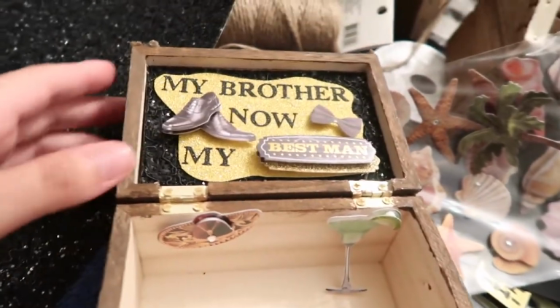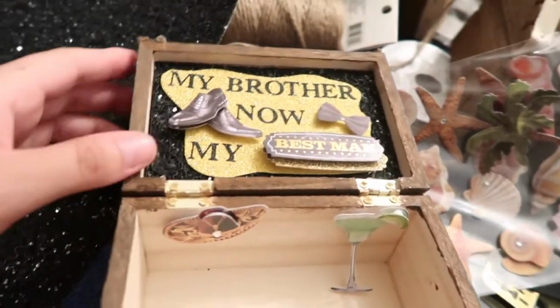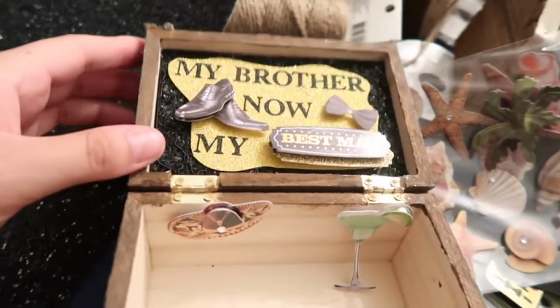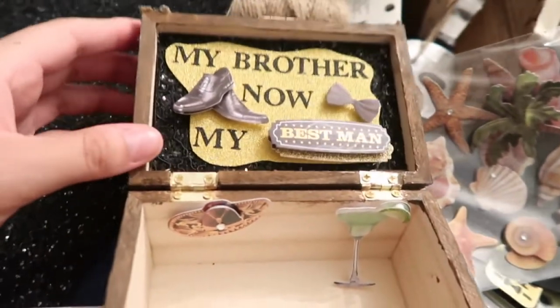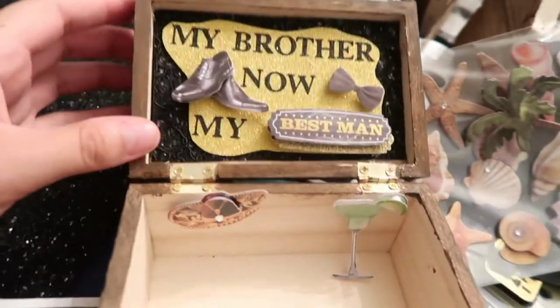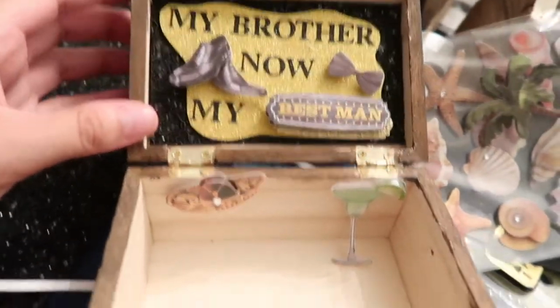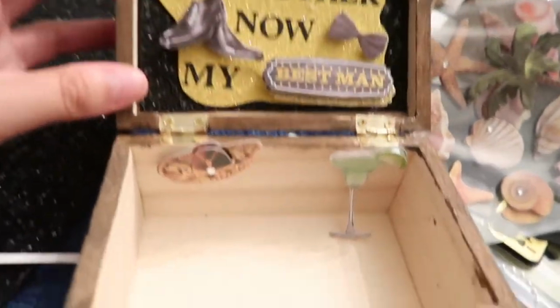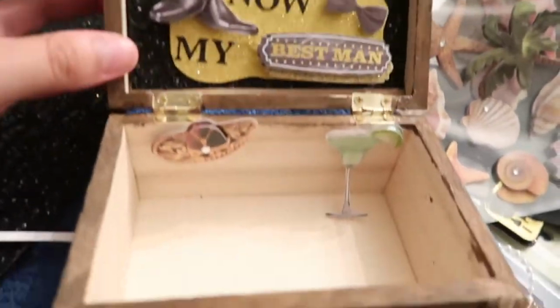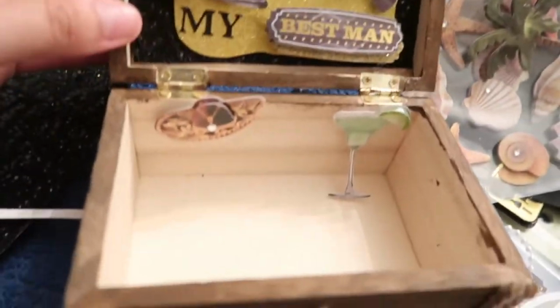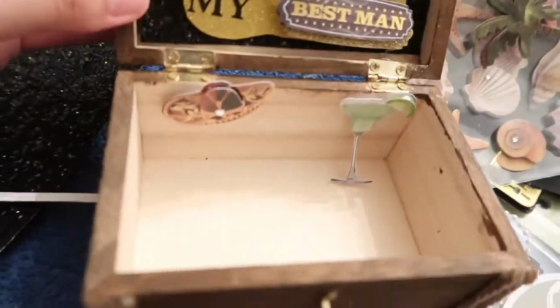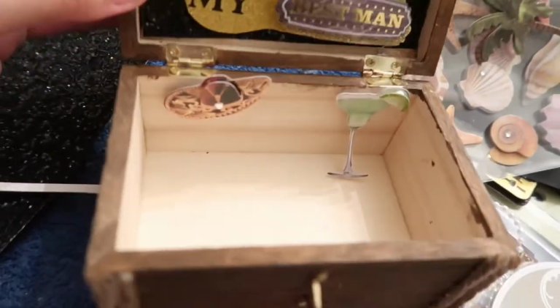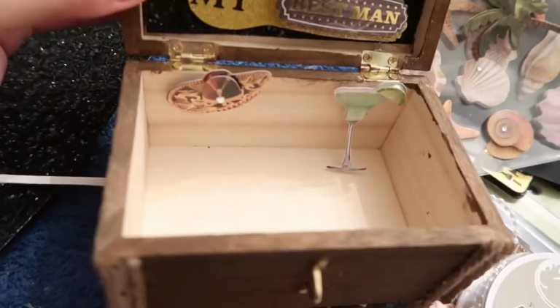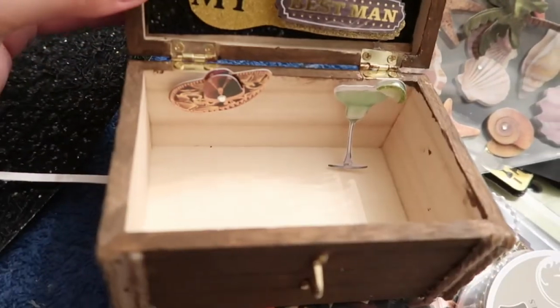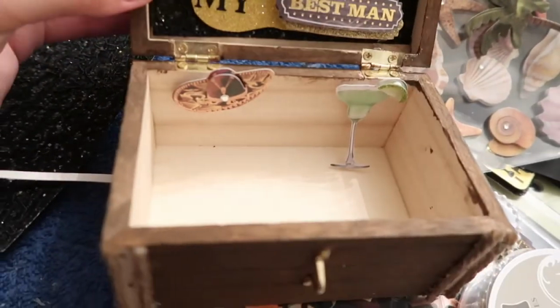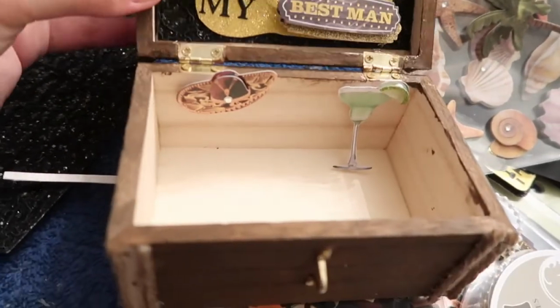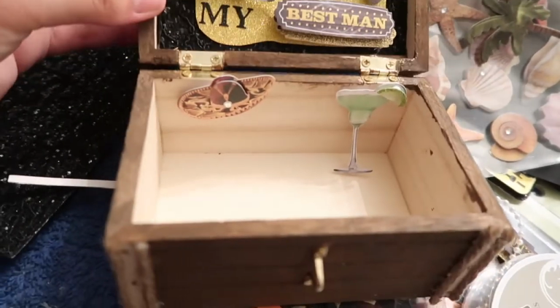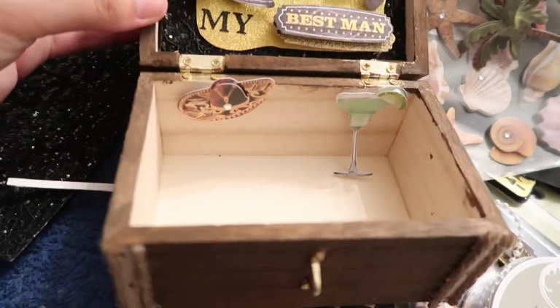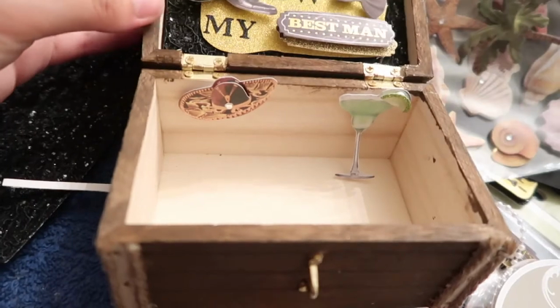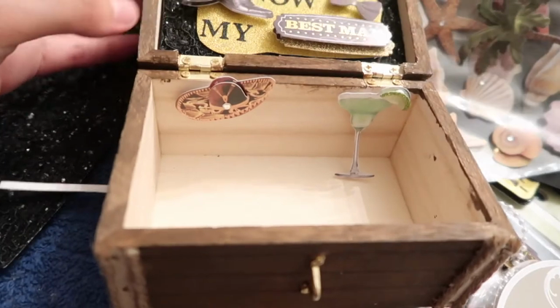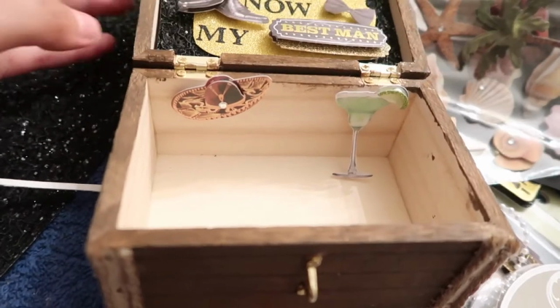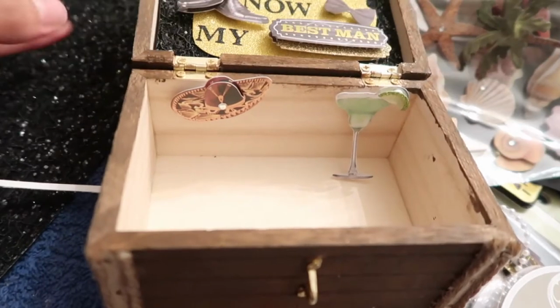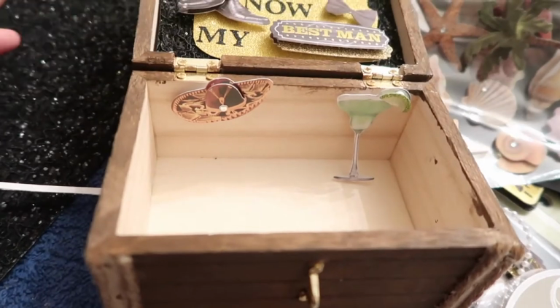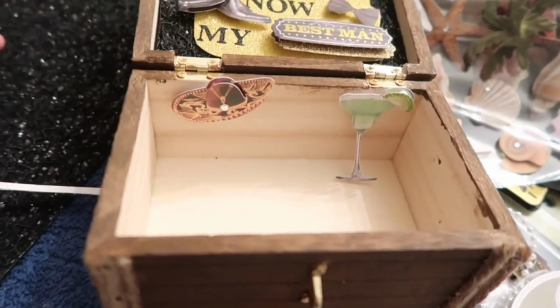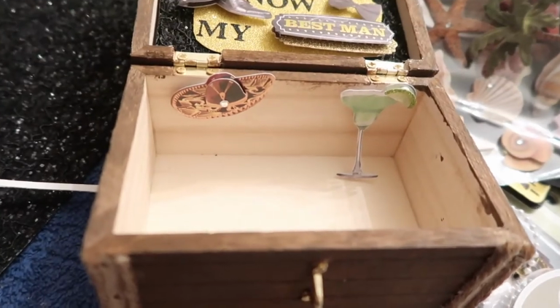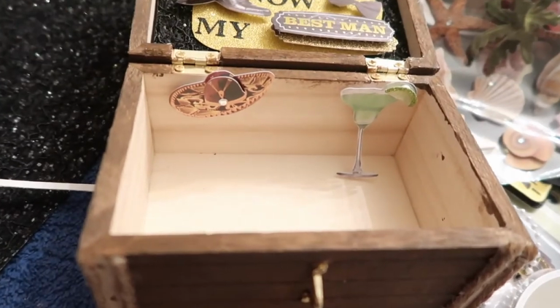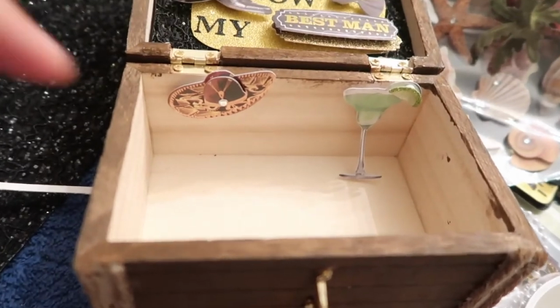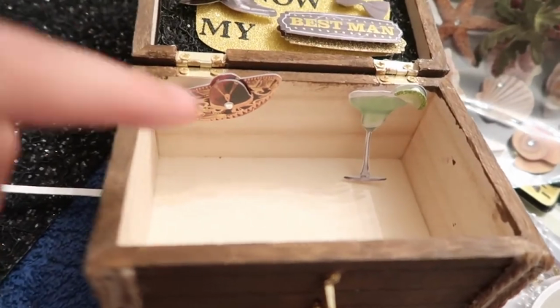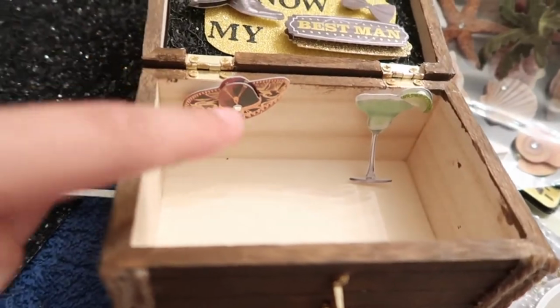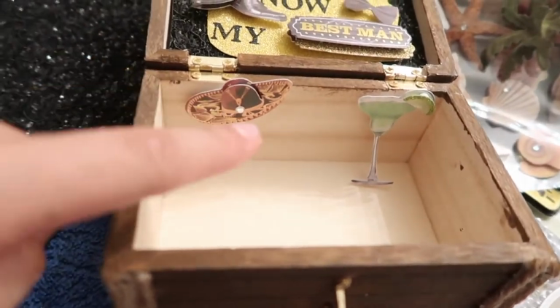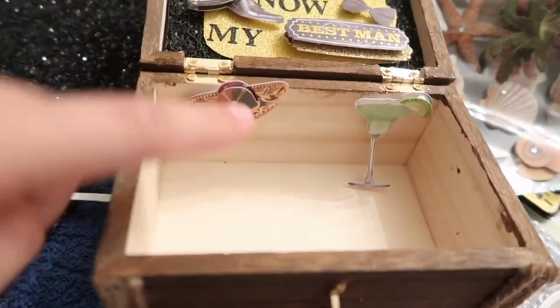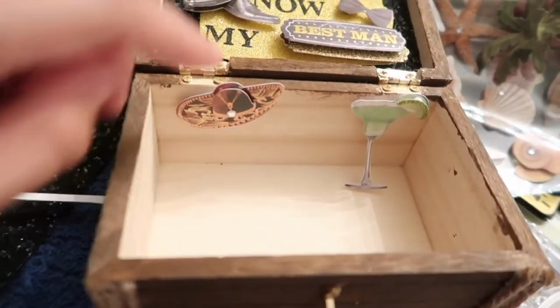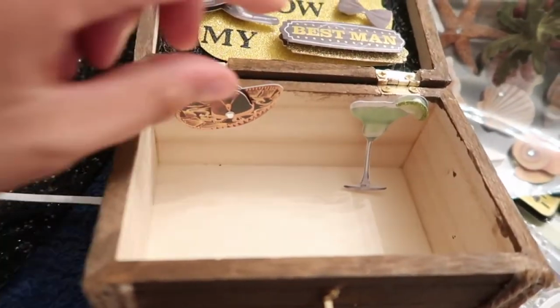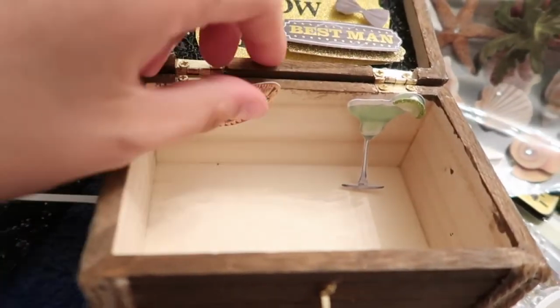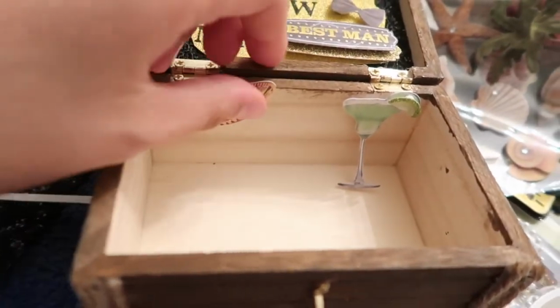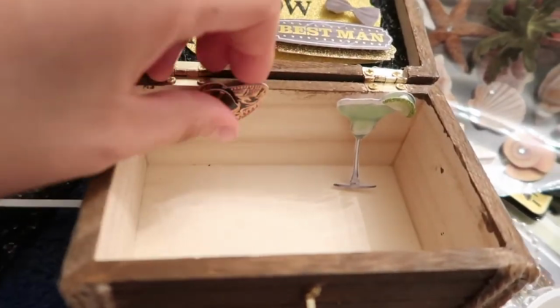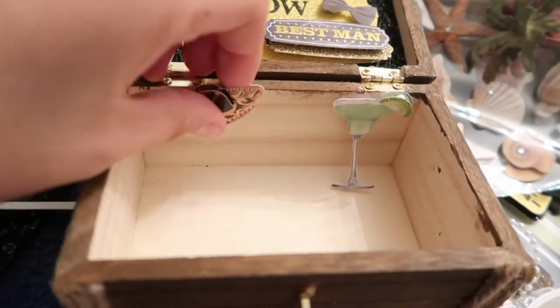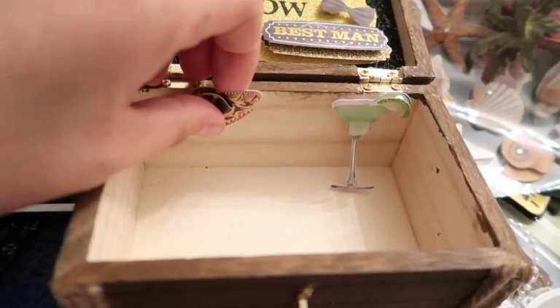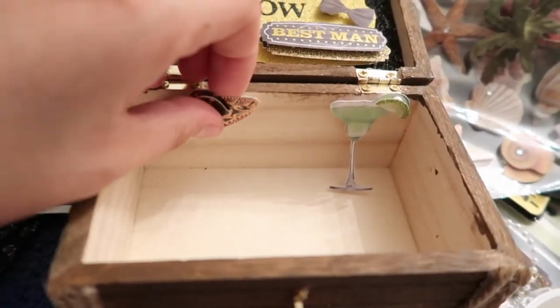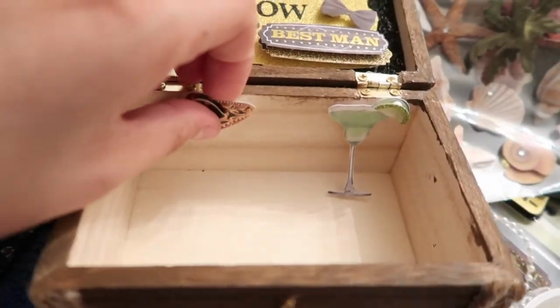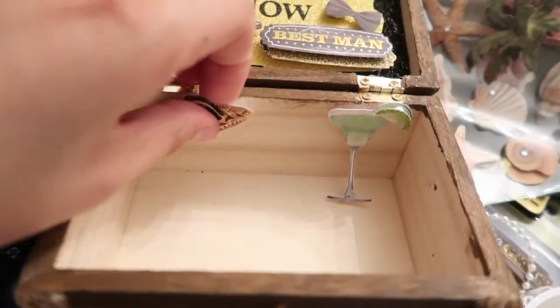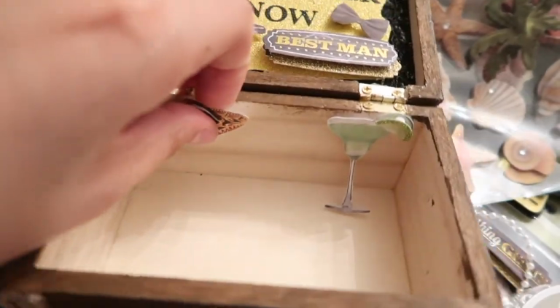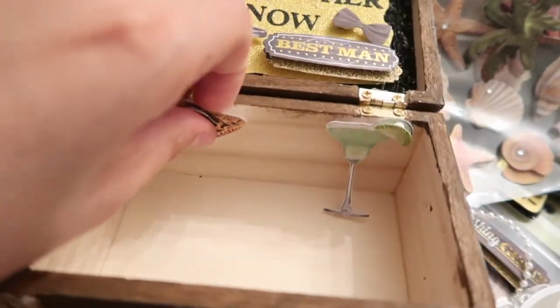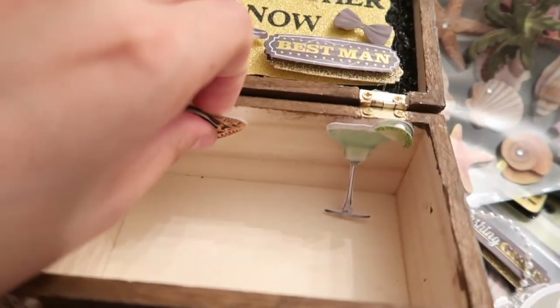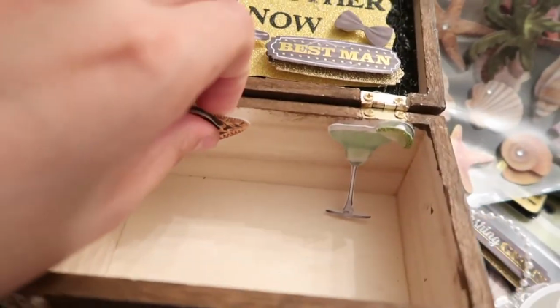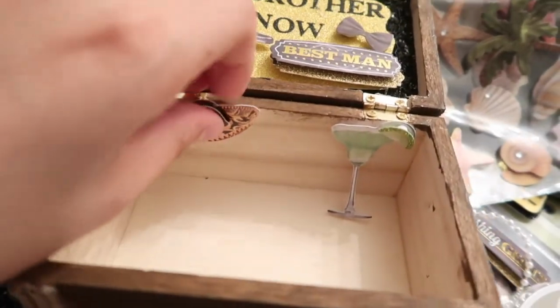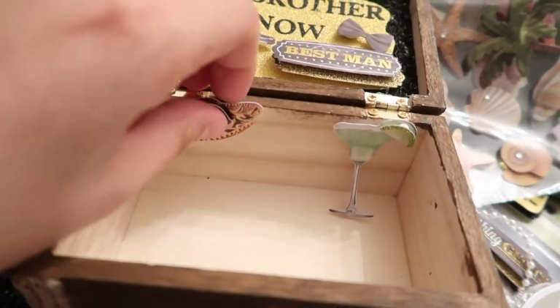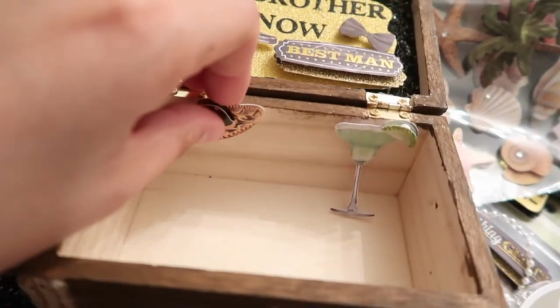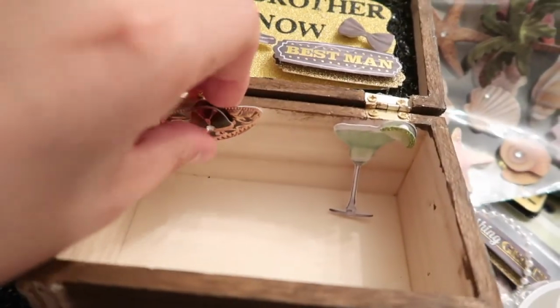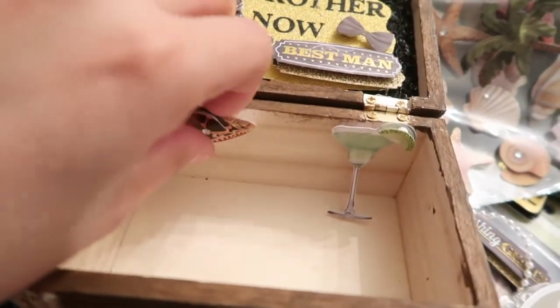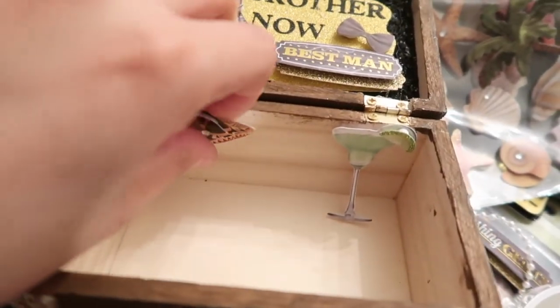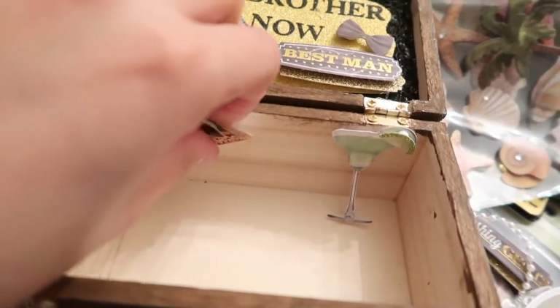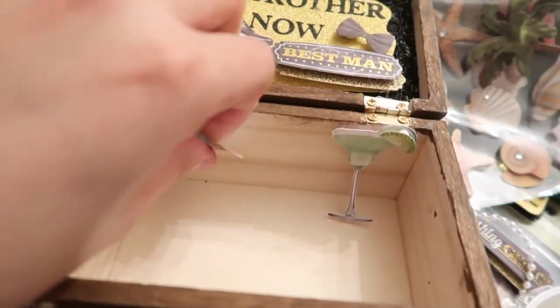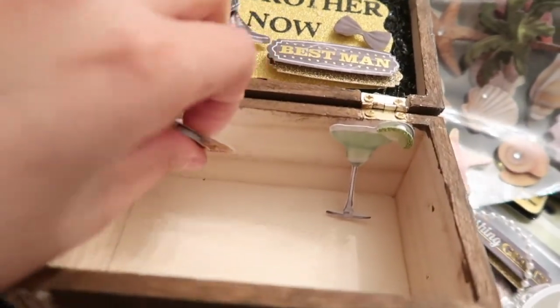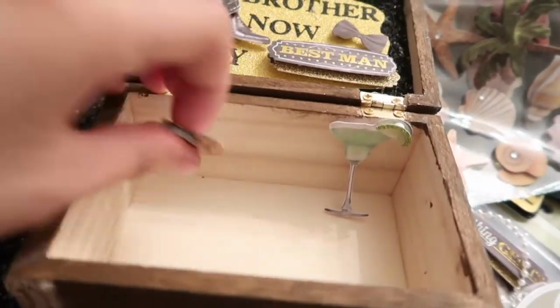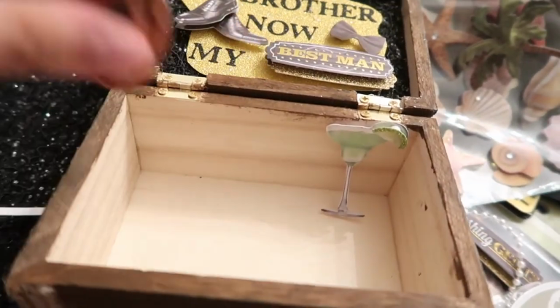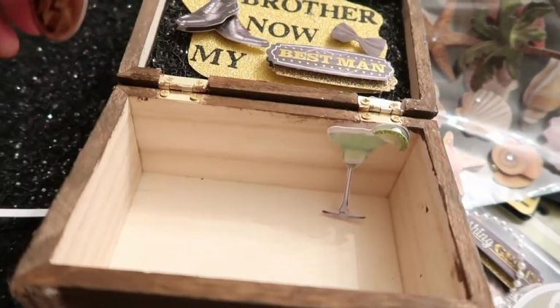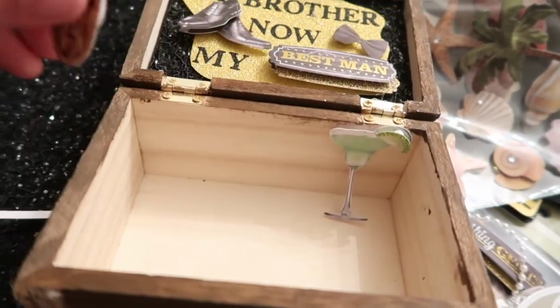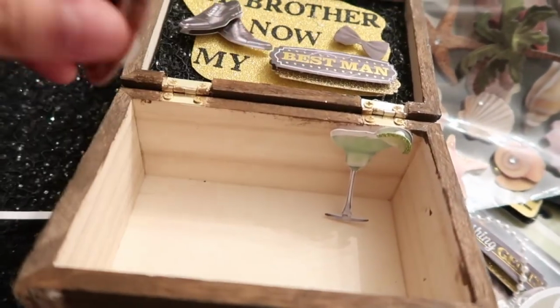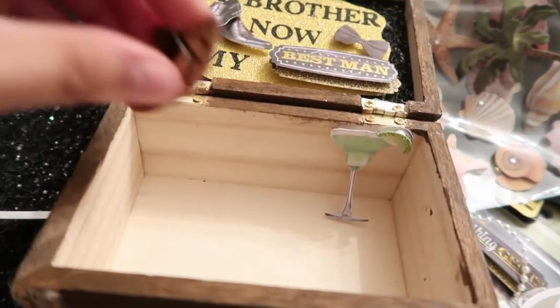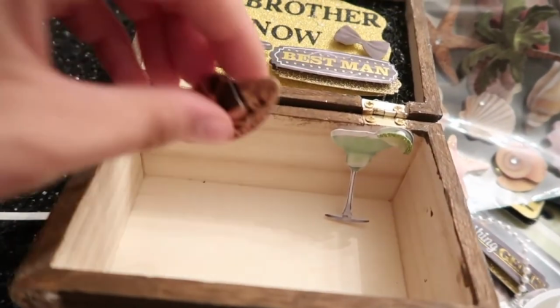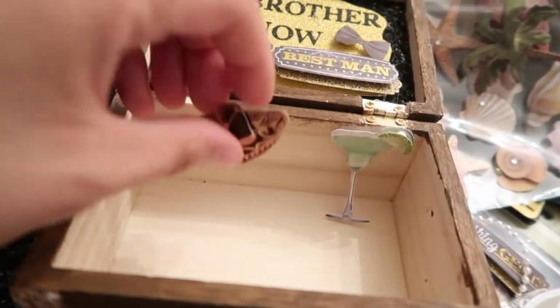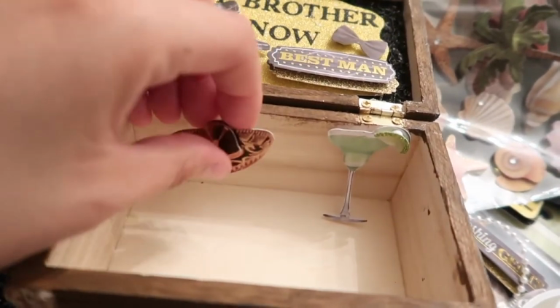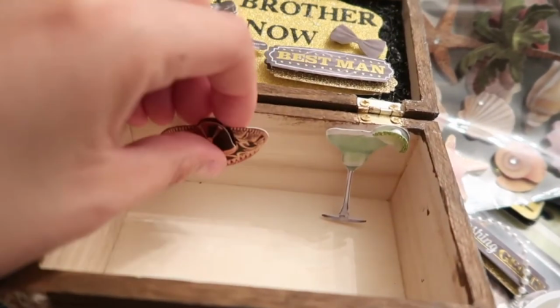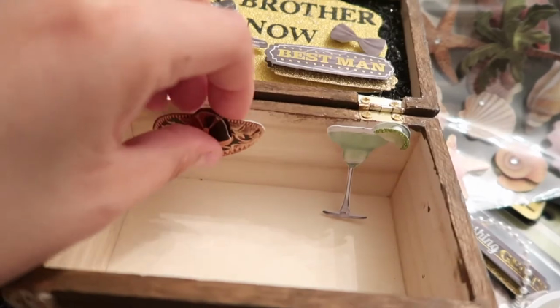I'm actually not done. I'll show you guys the finished product. I just added those stickers, but these literally come right off.